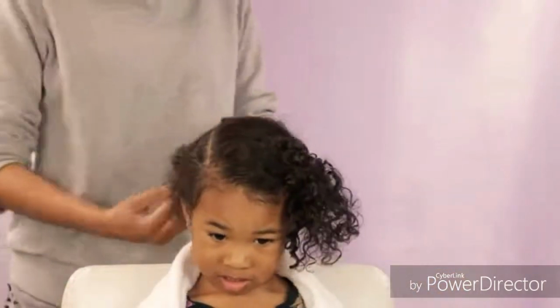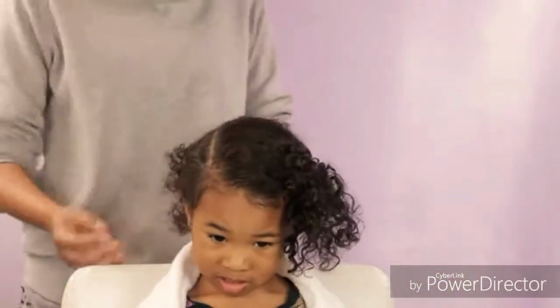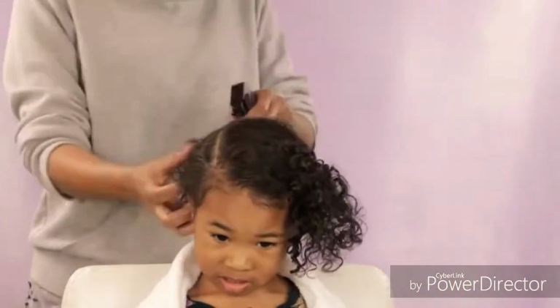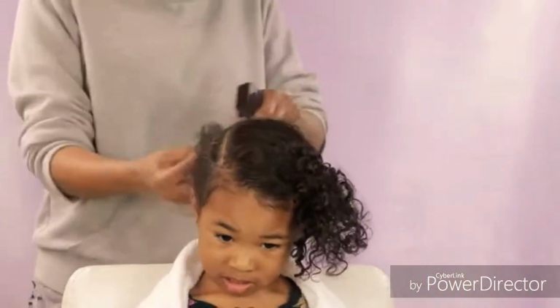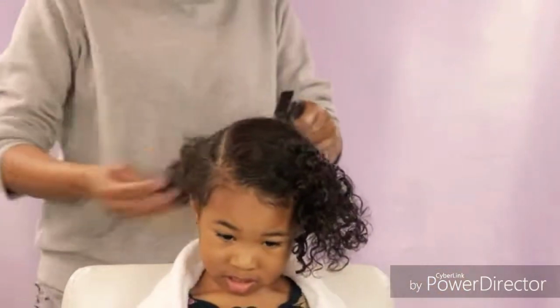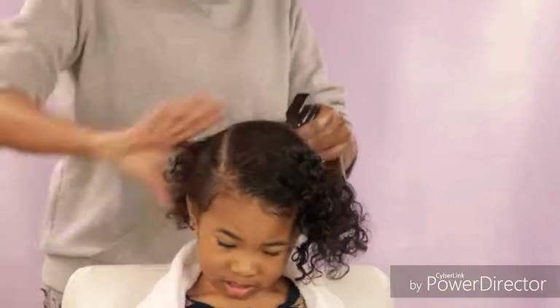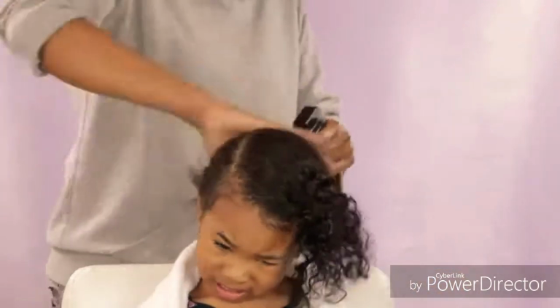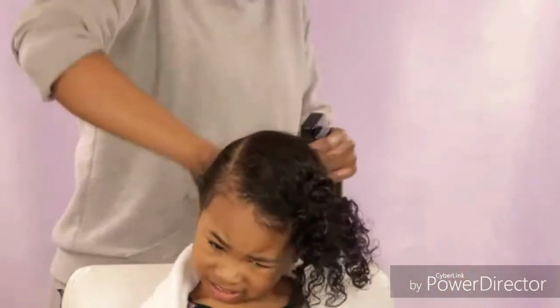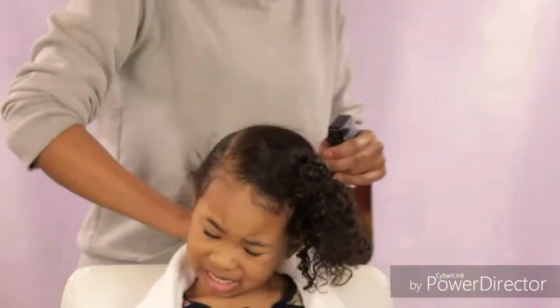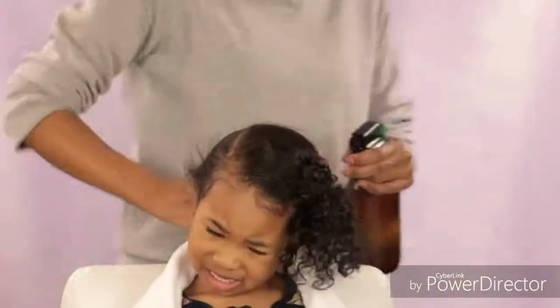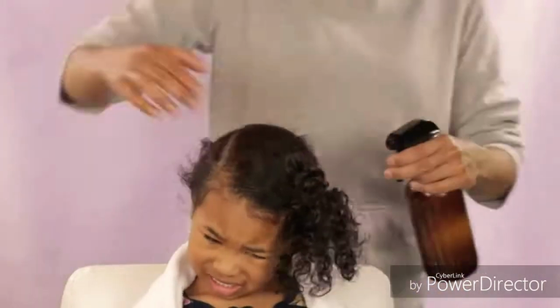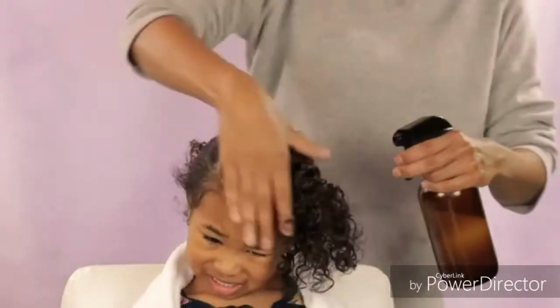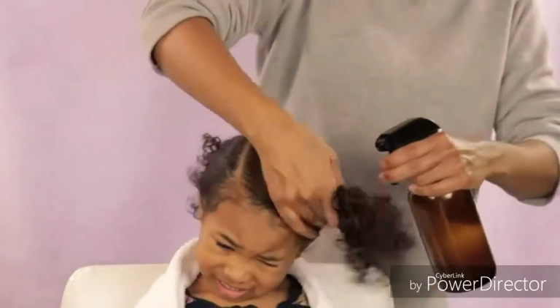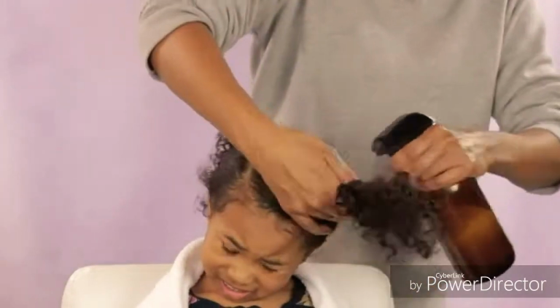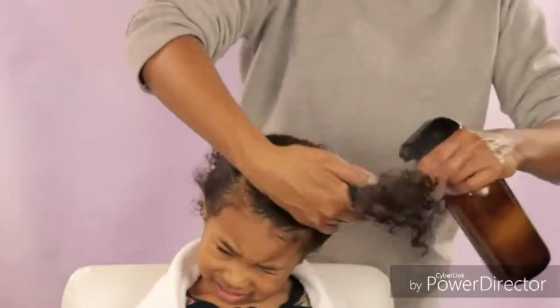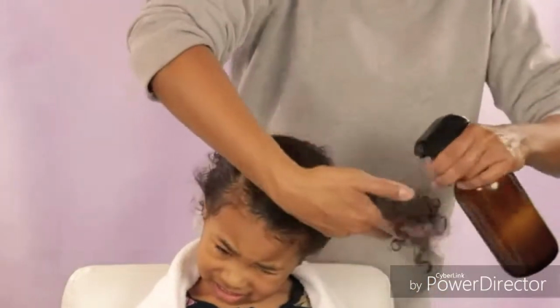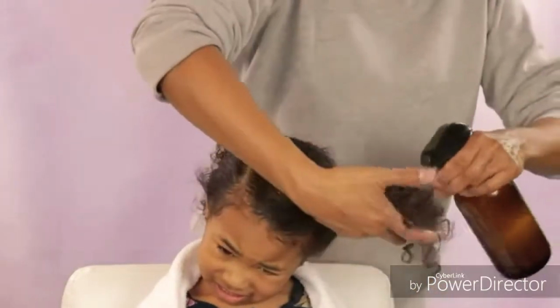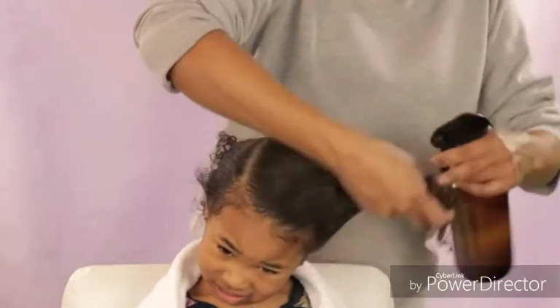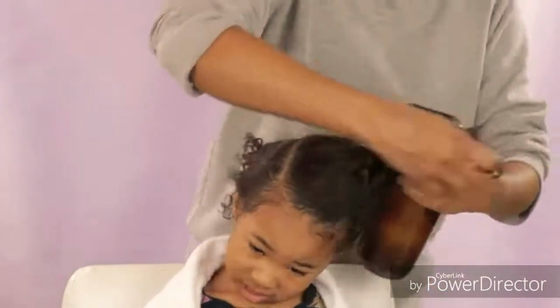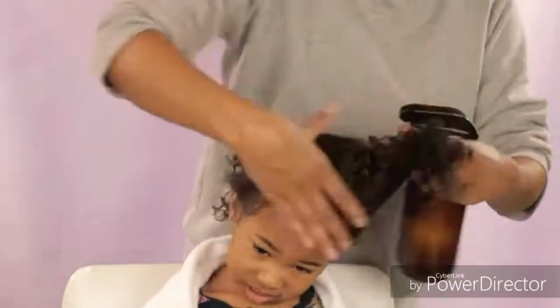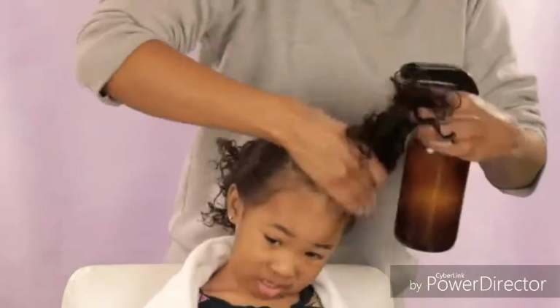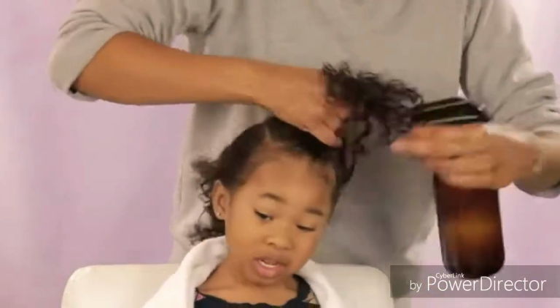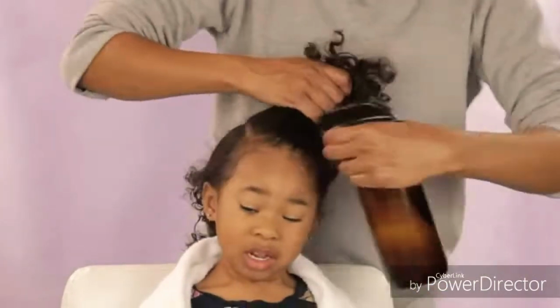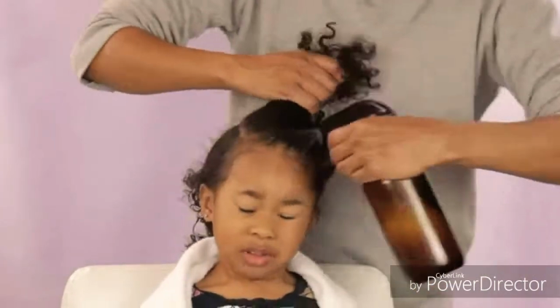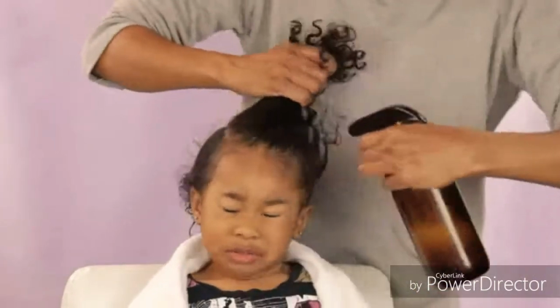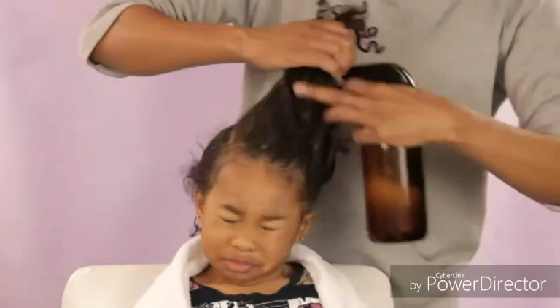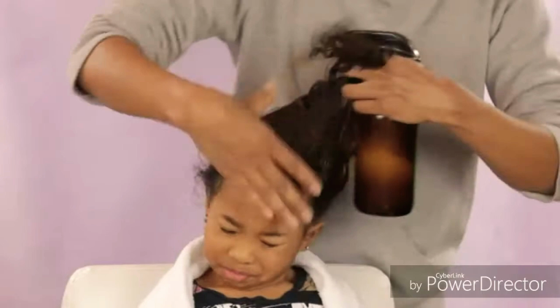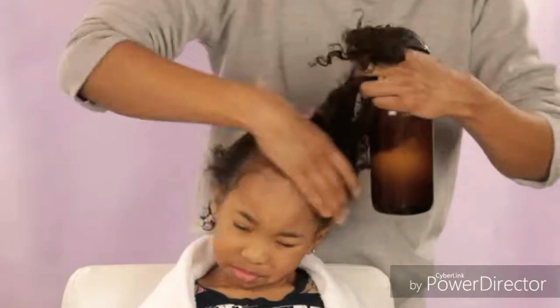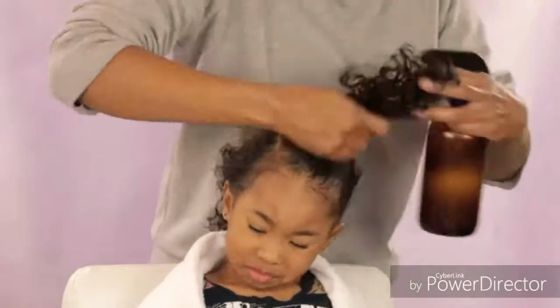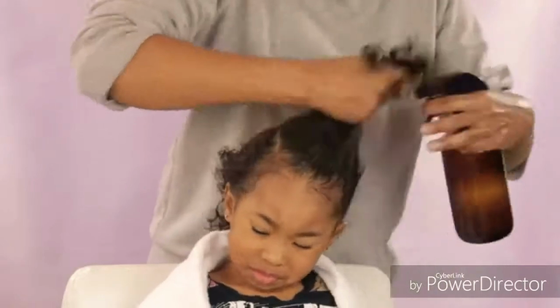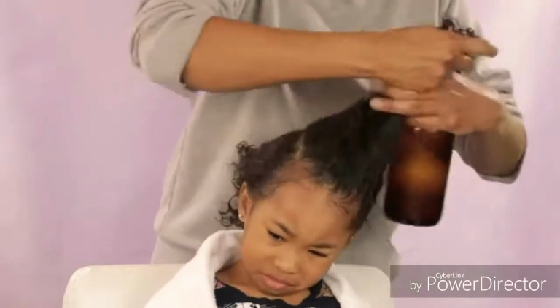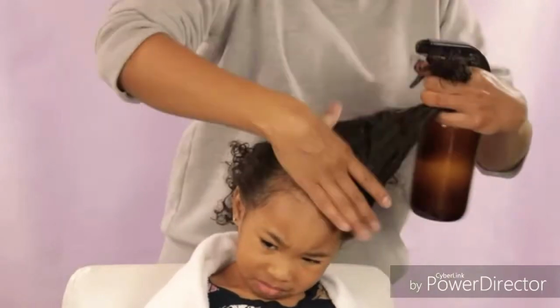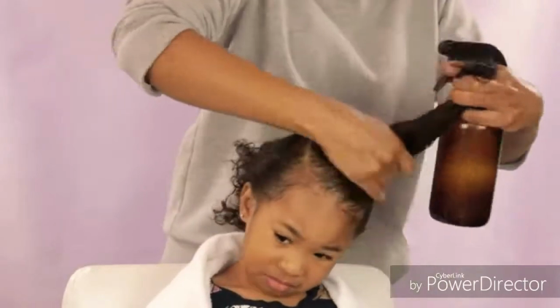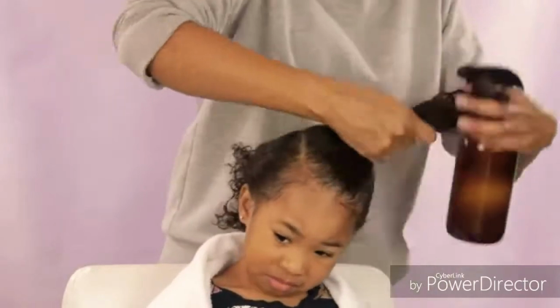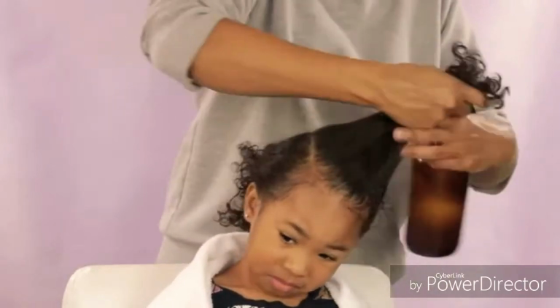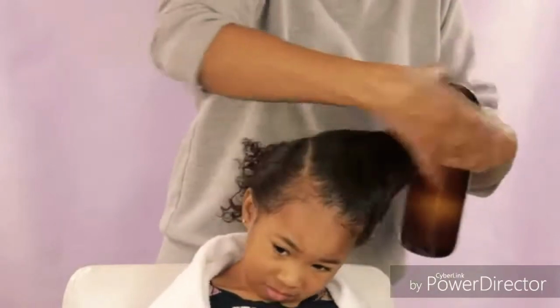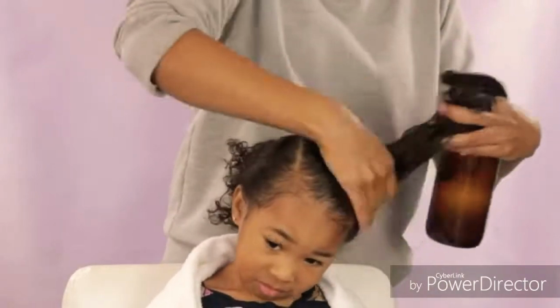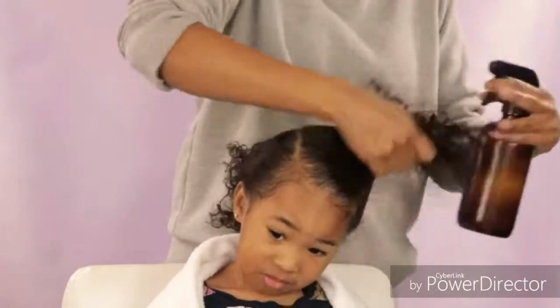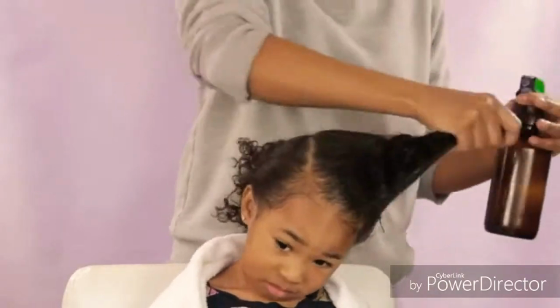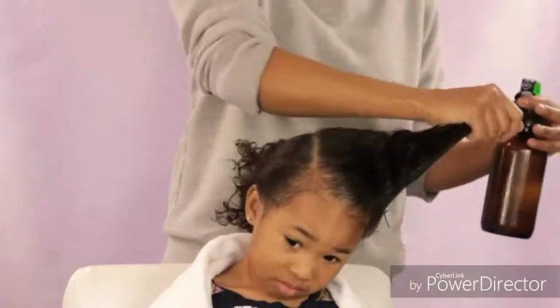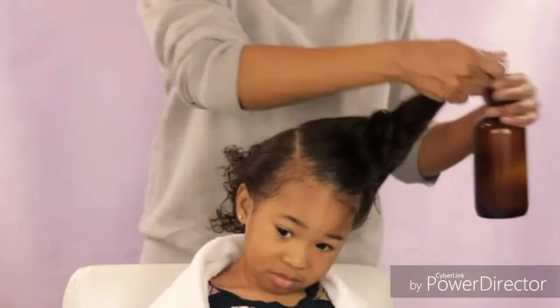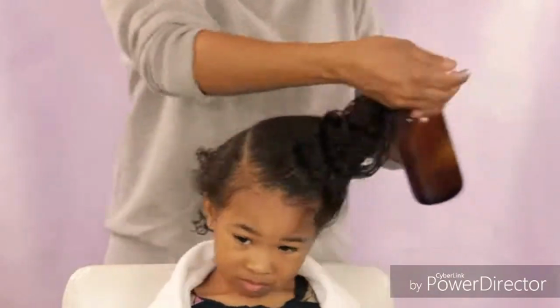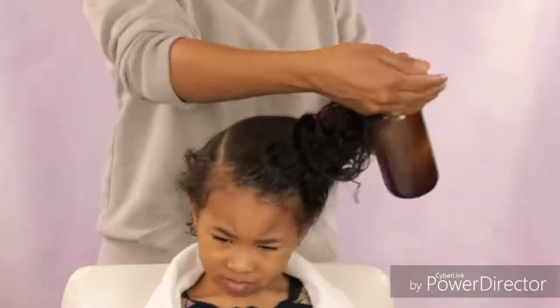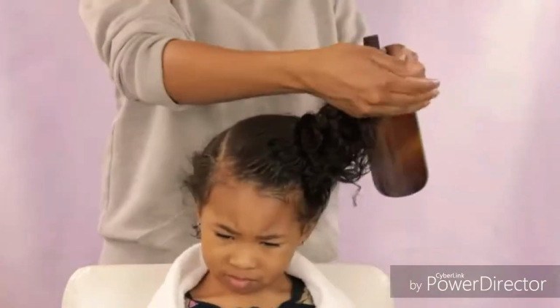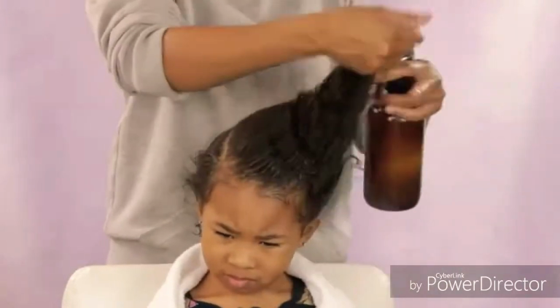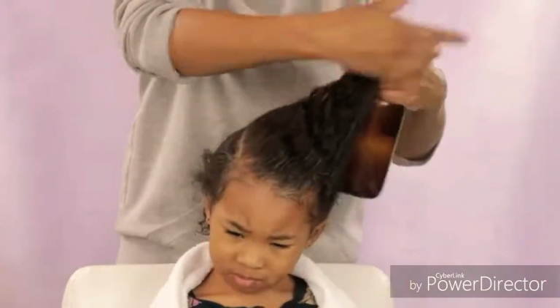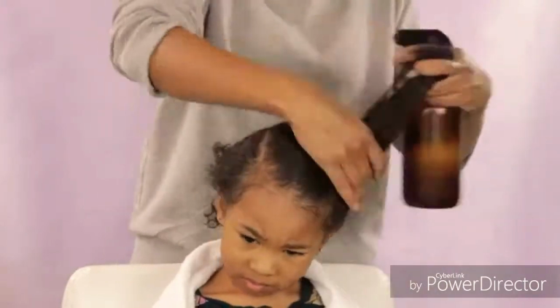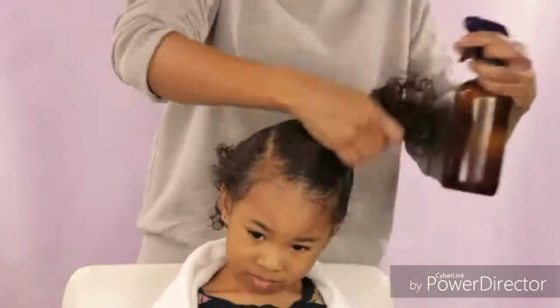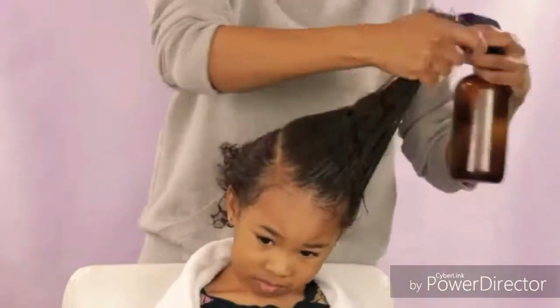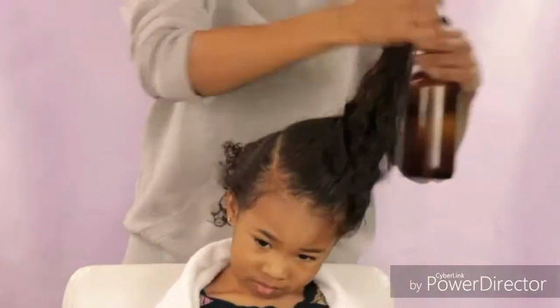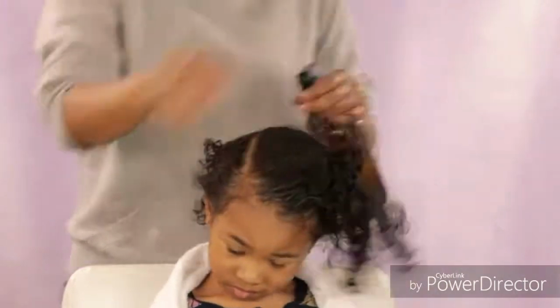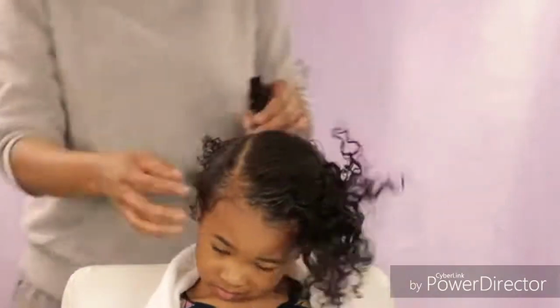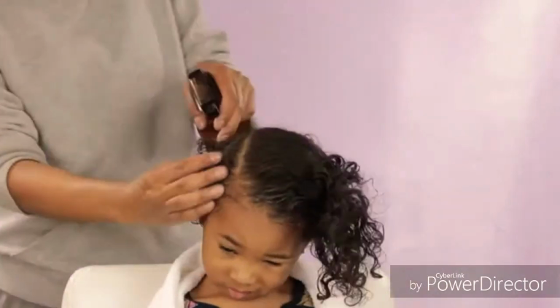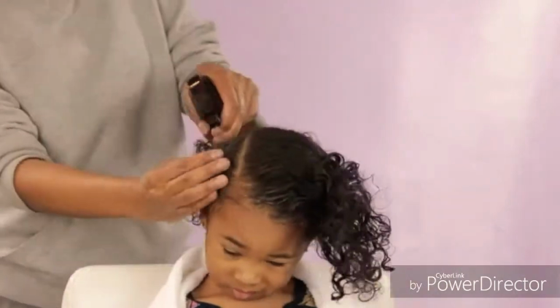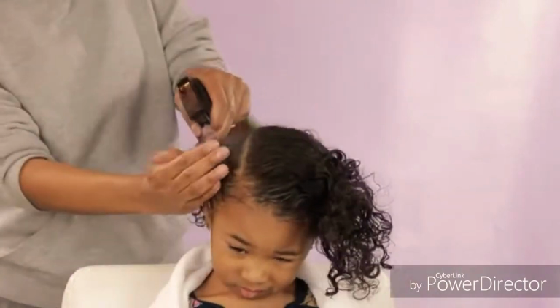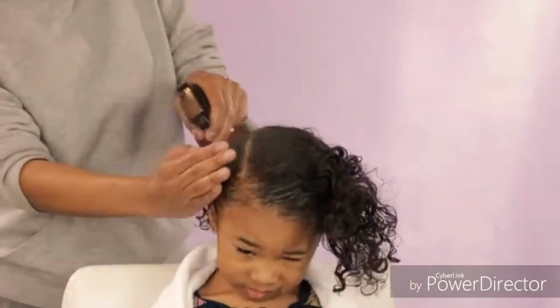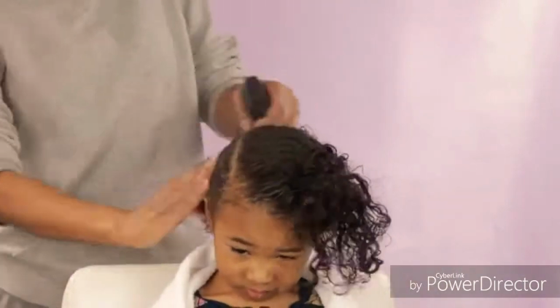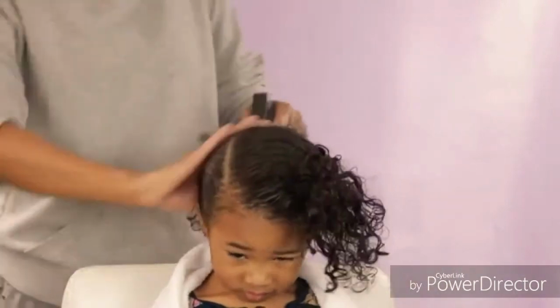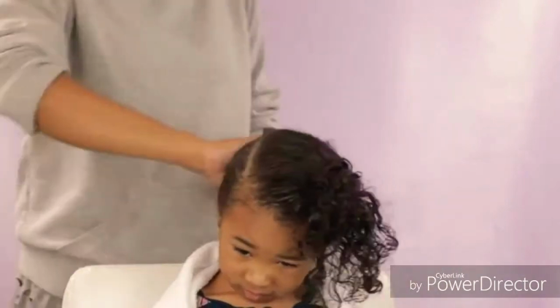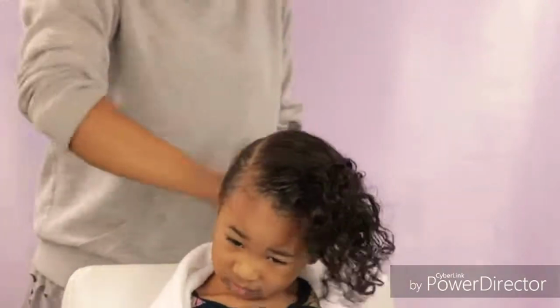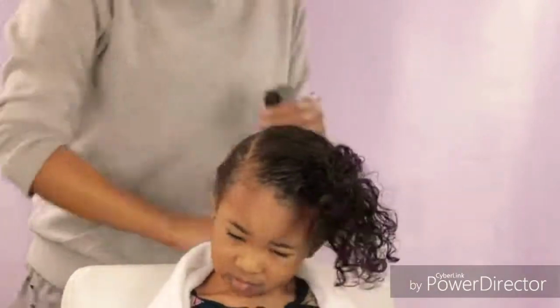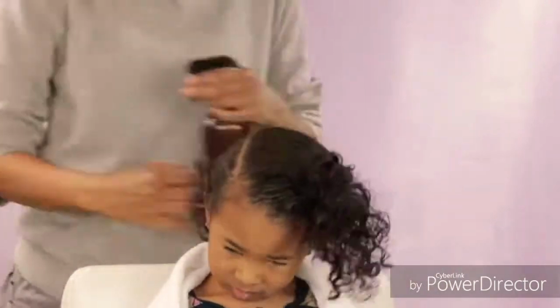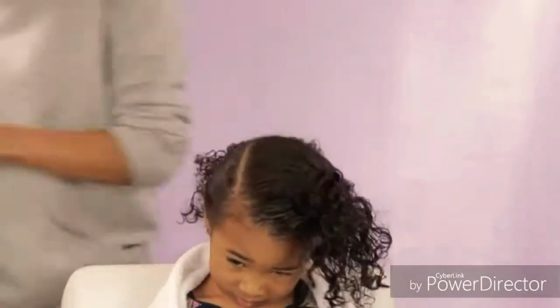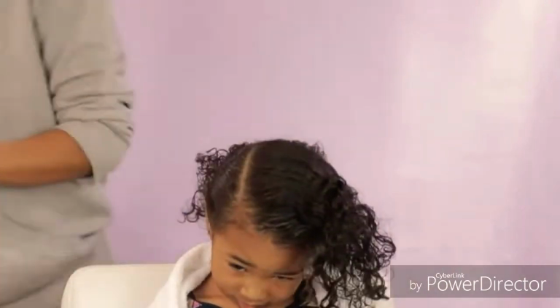I started off by spraying her hair with the spray bottle, and friends, all the products that I use in this video will be in the description box below for you.